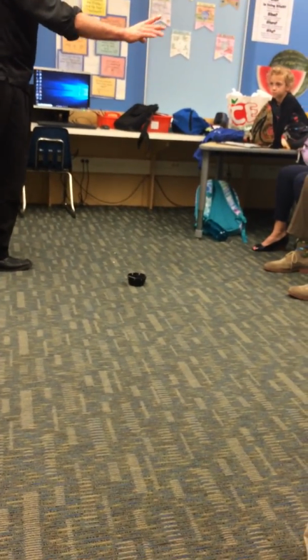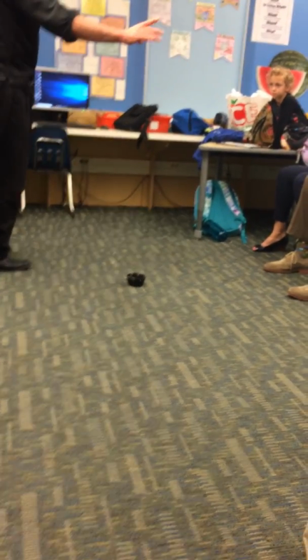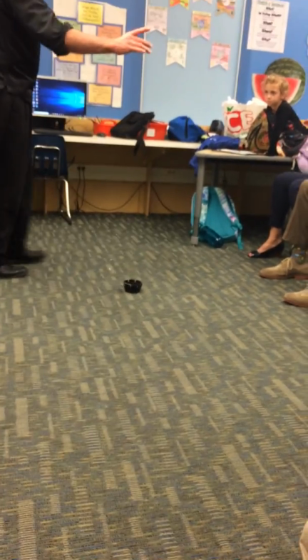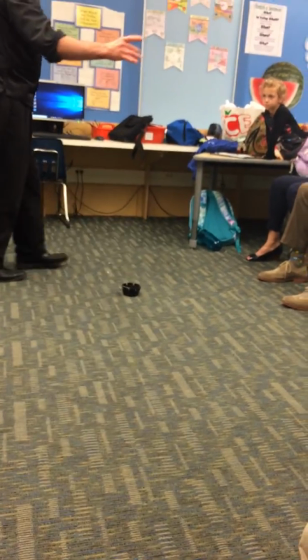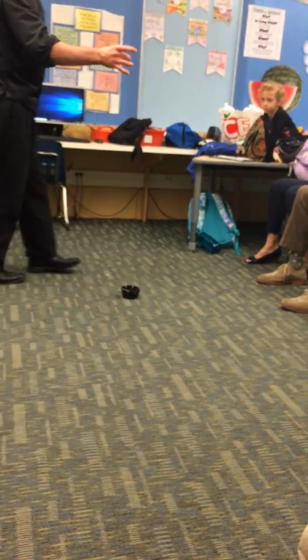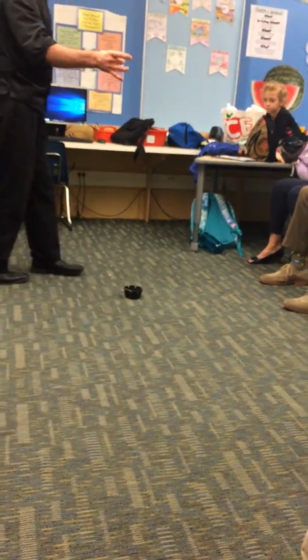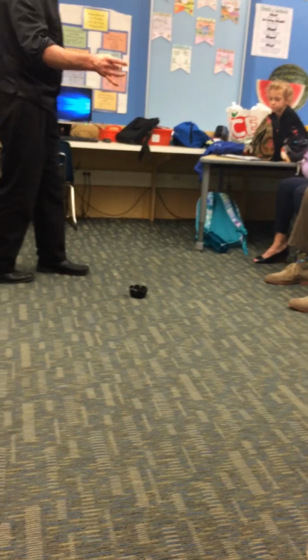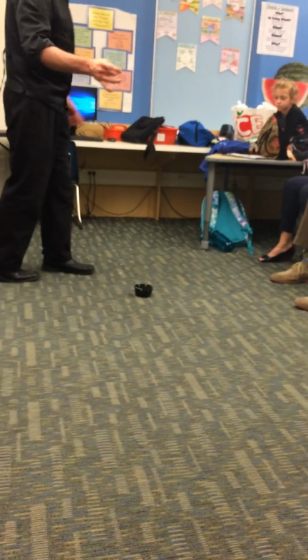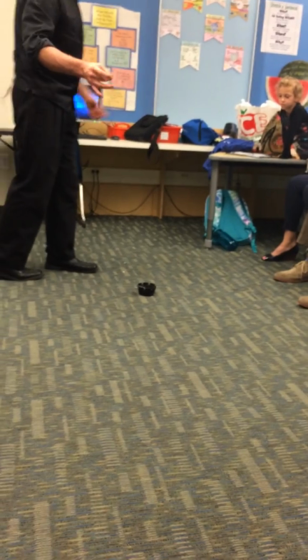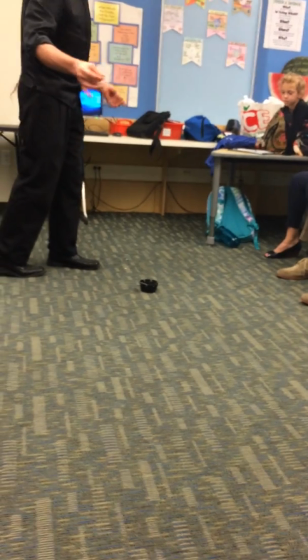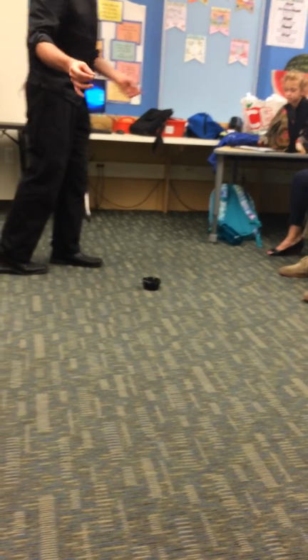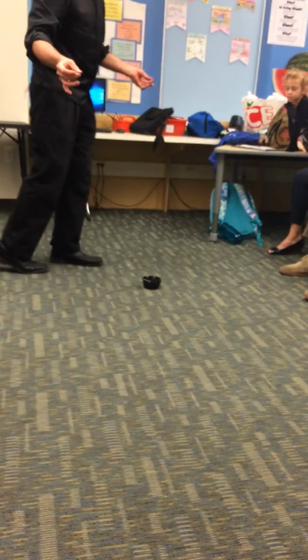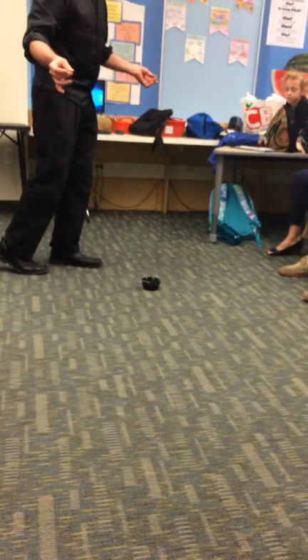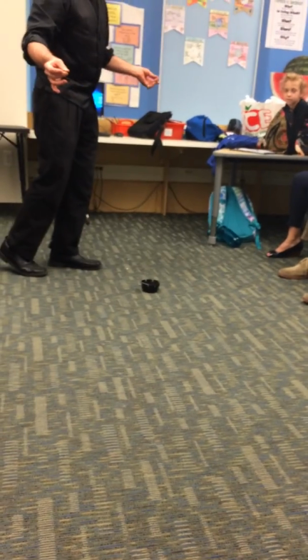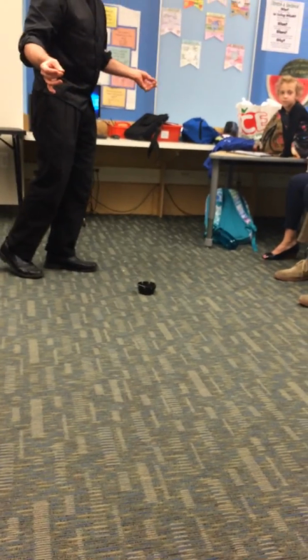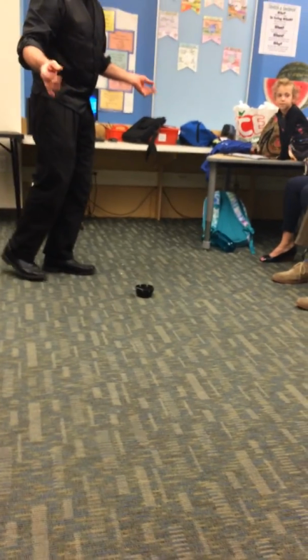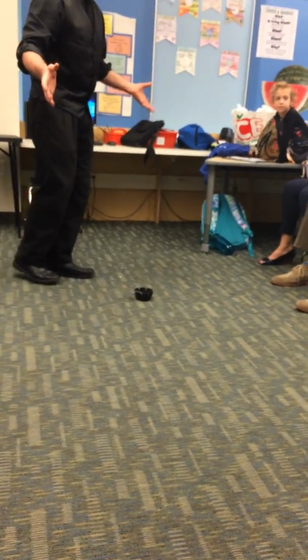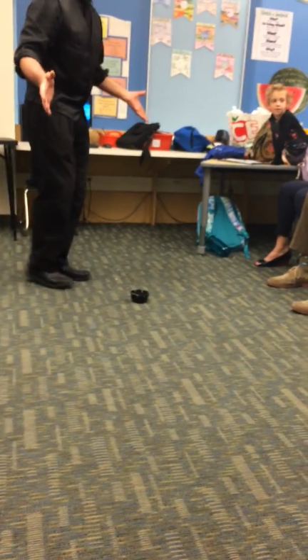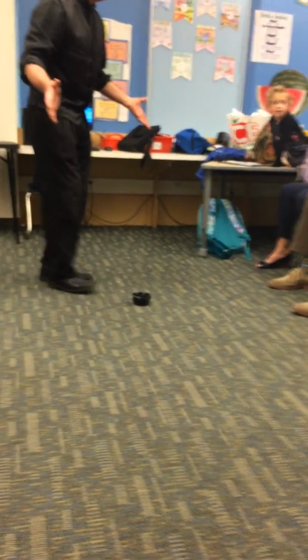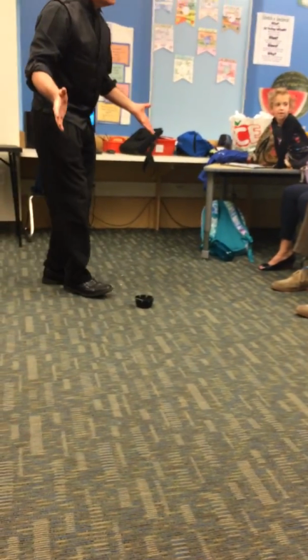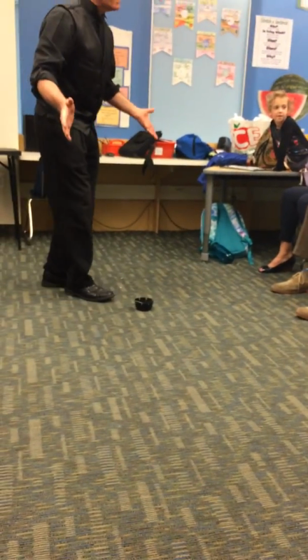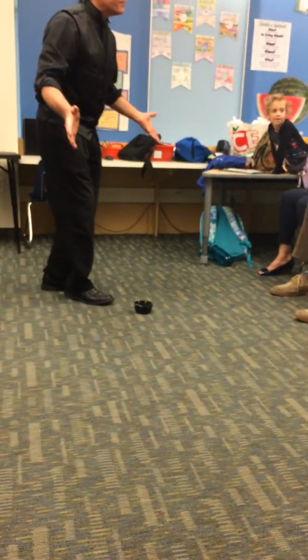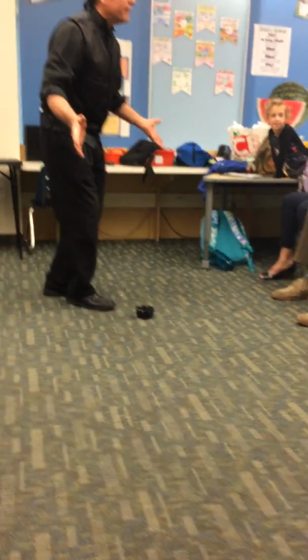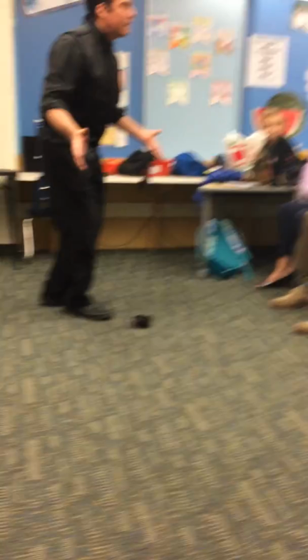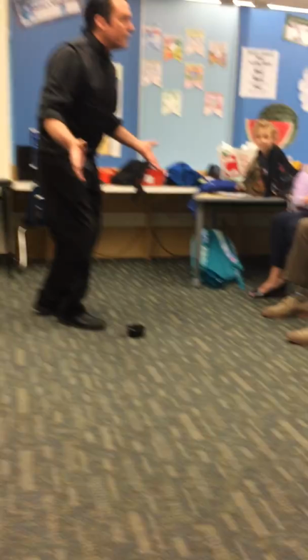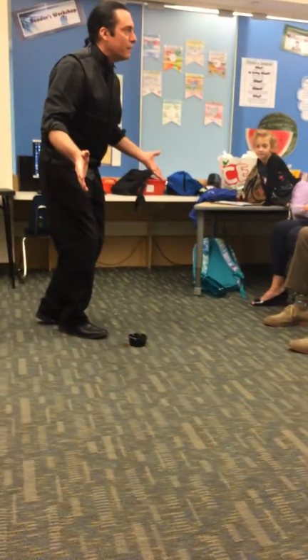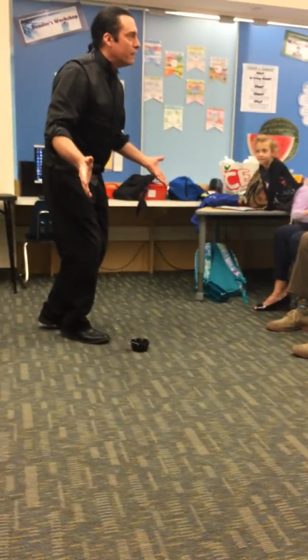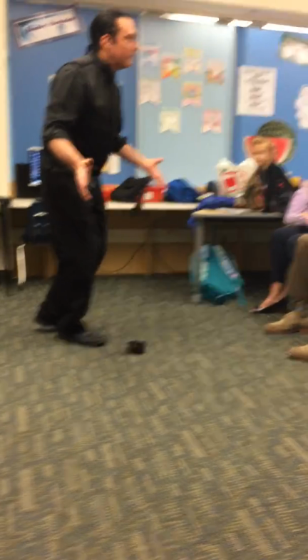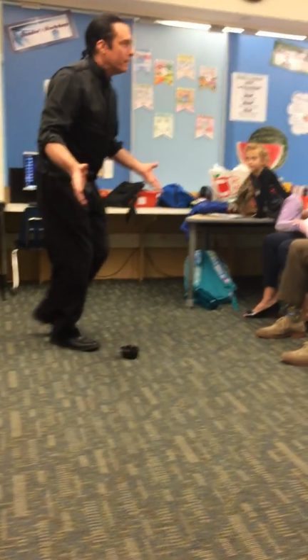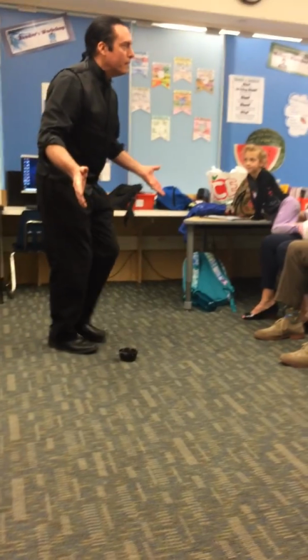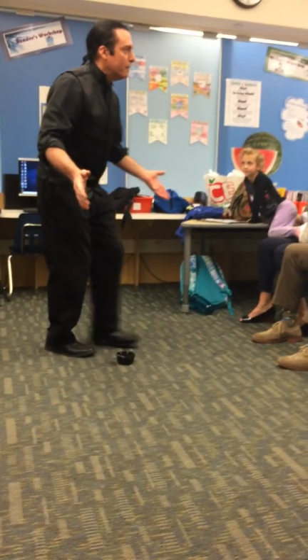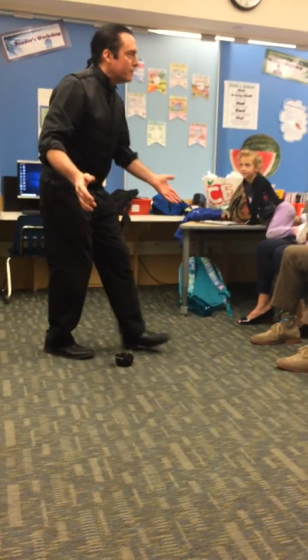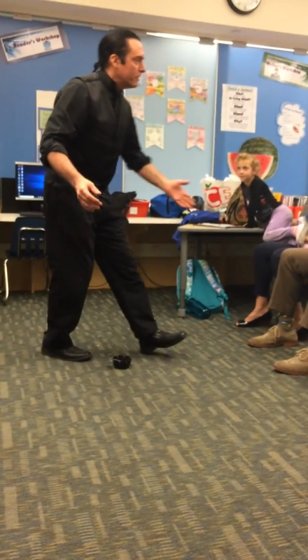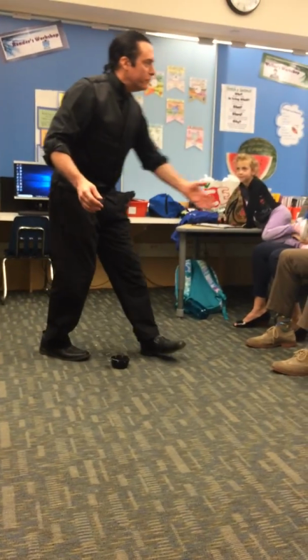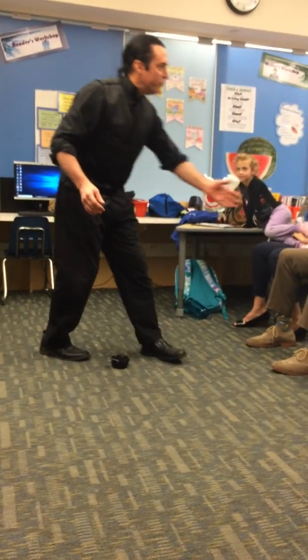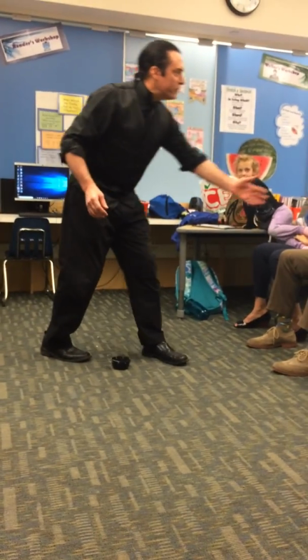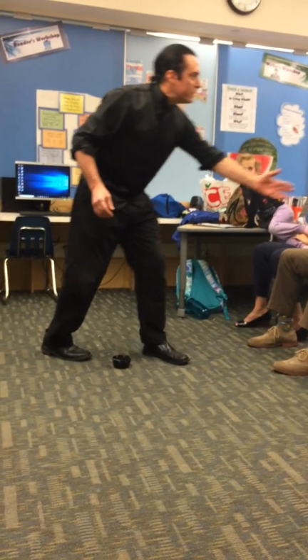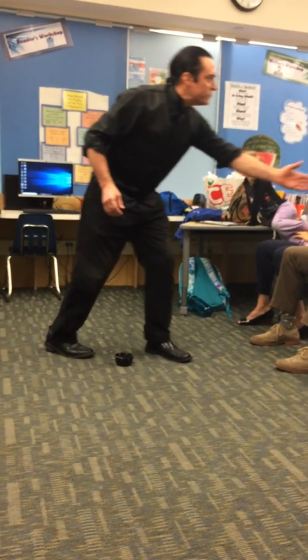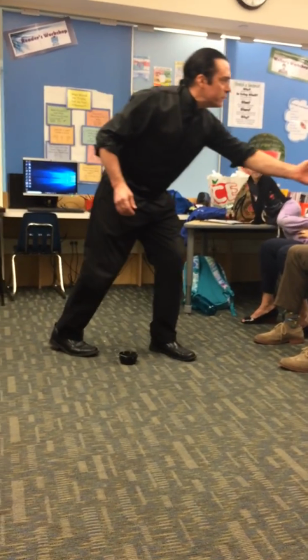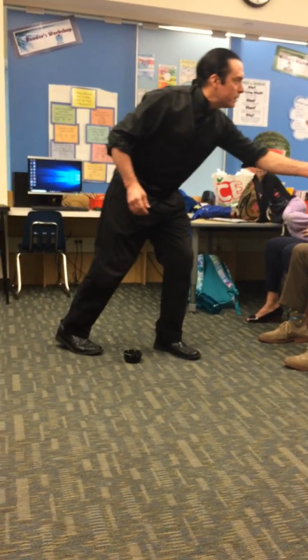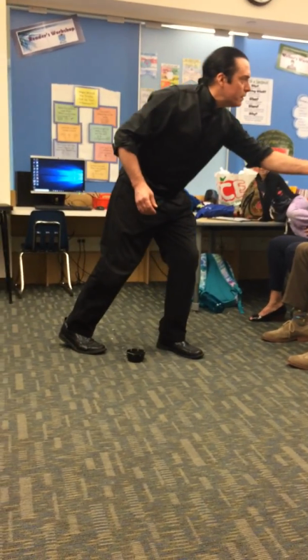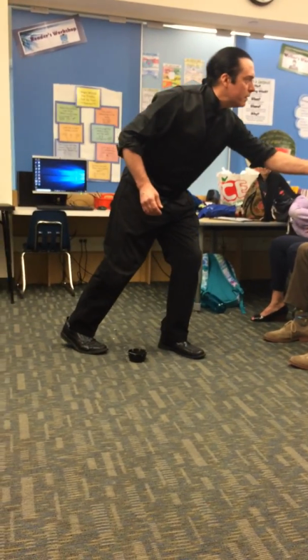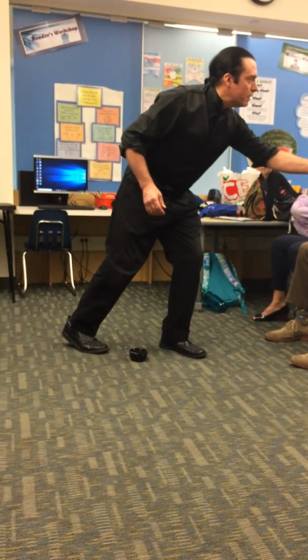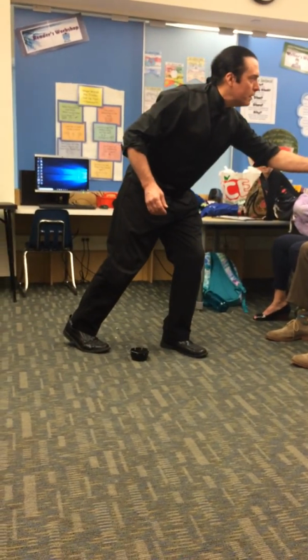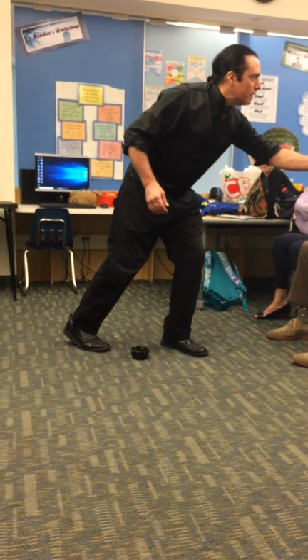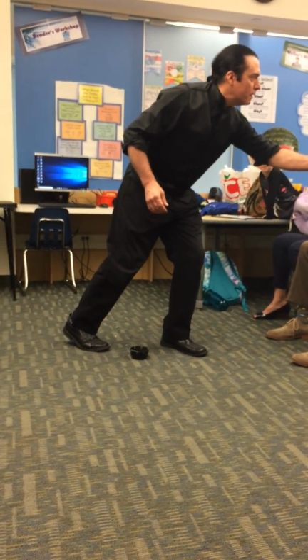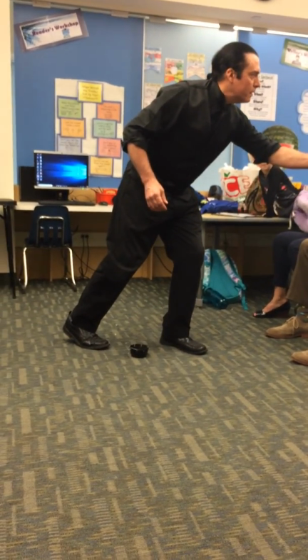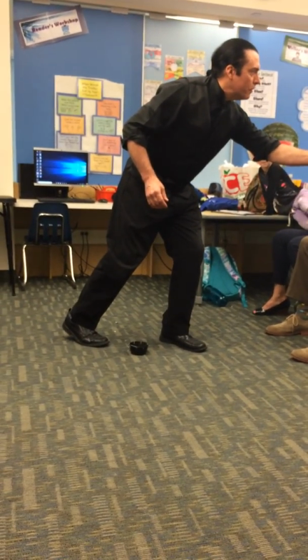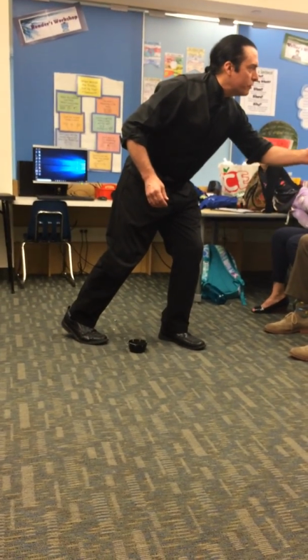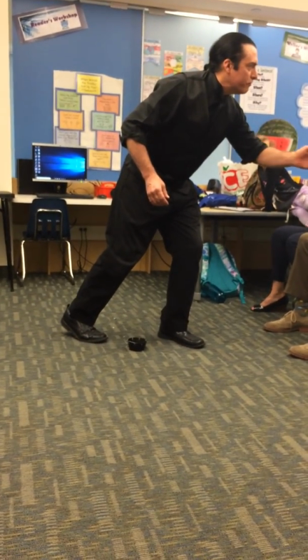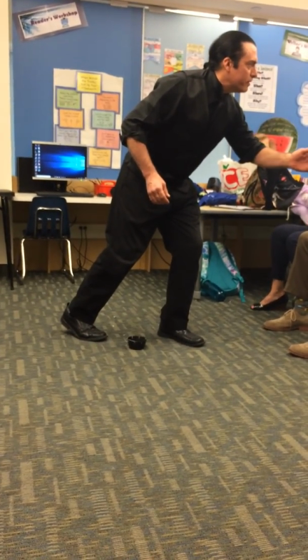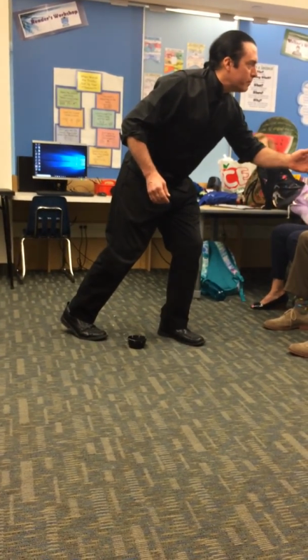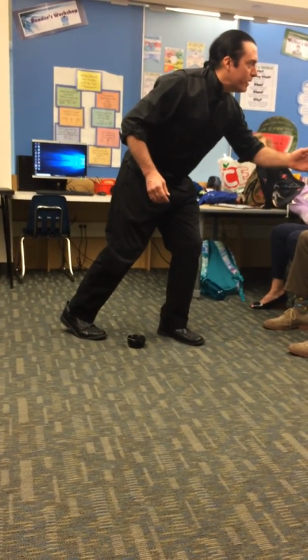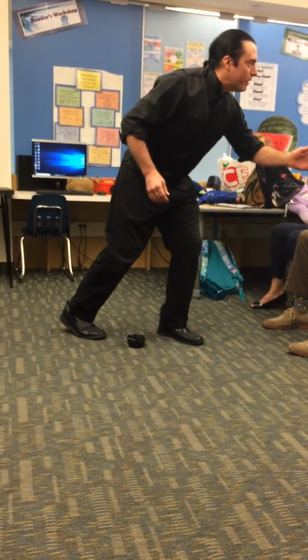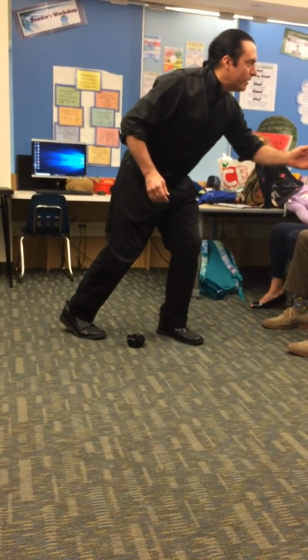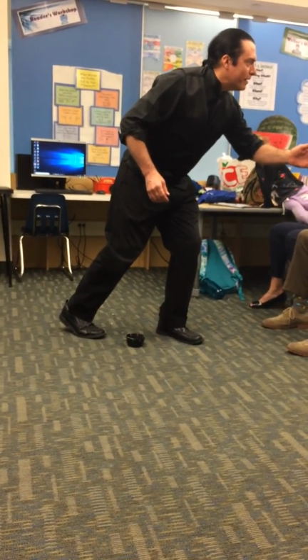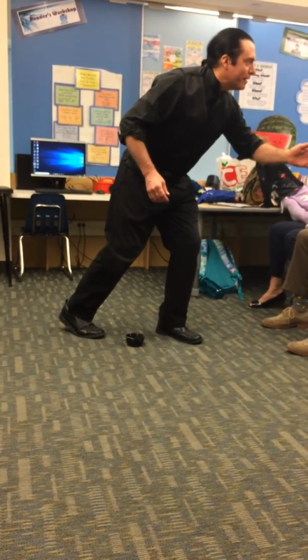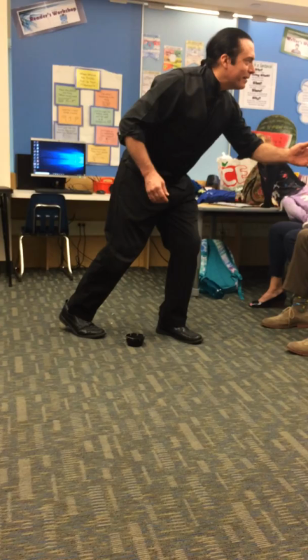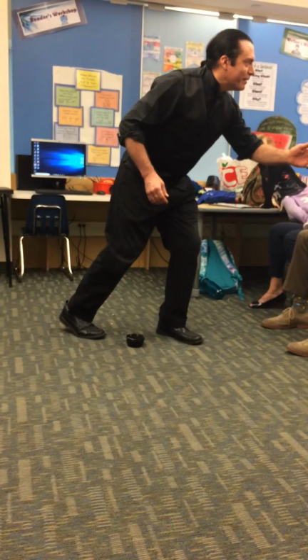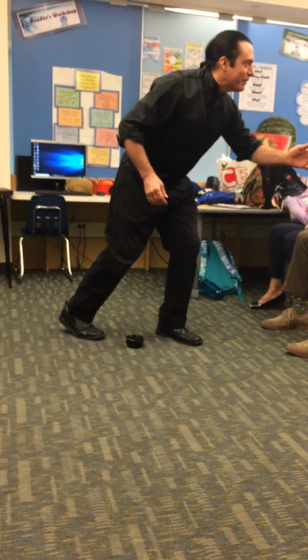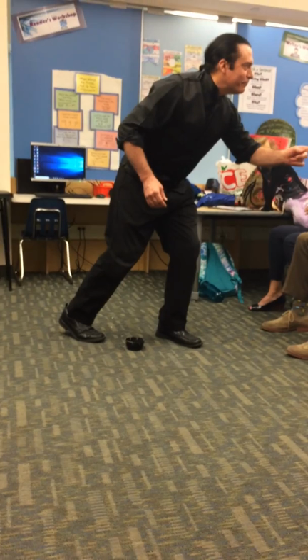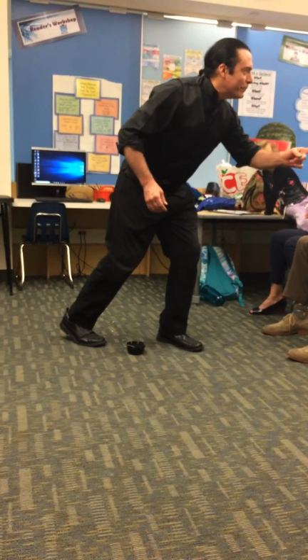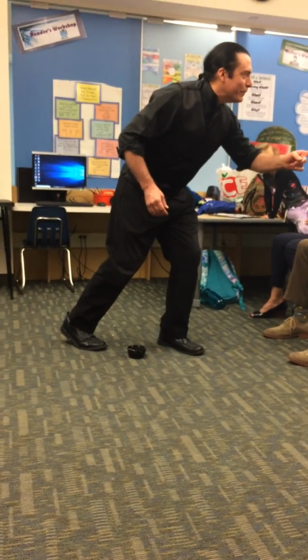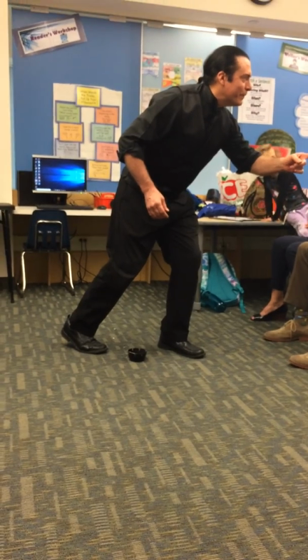Did you feel anything? Can you feel this? Are you feeling better? Good for you.